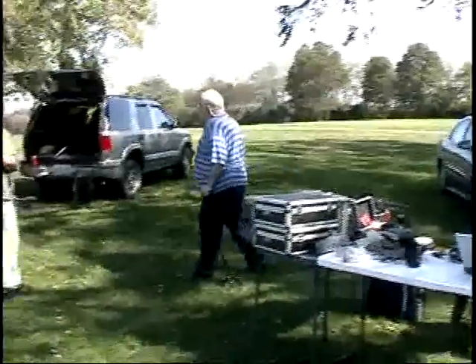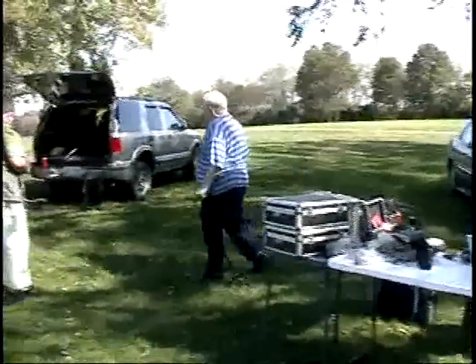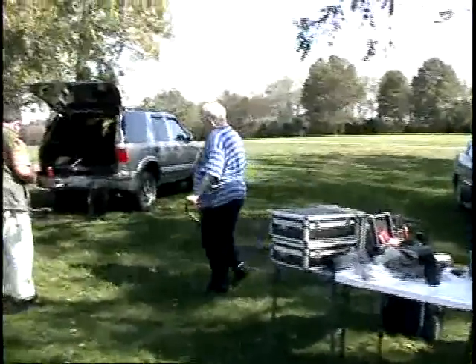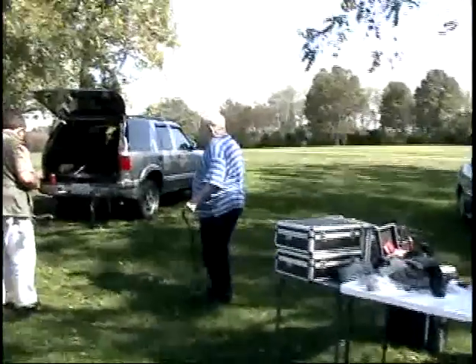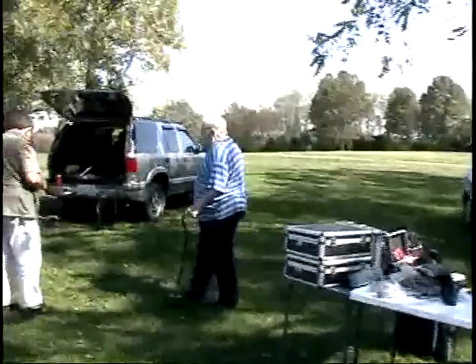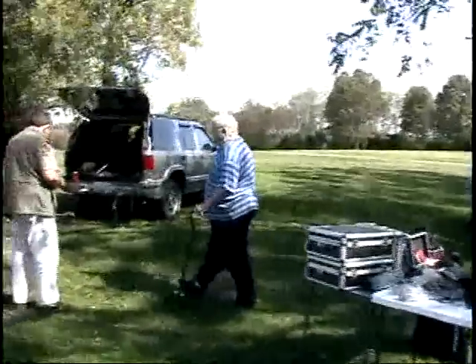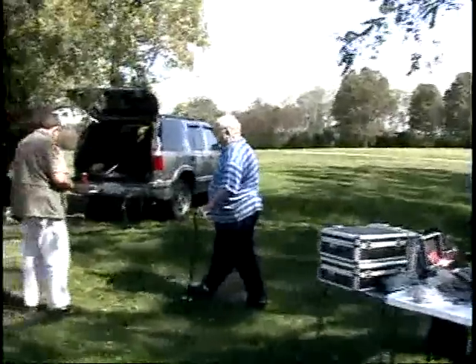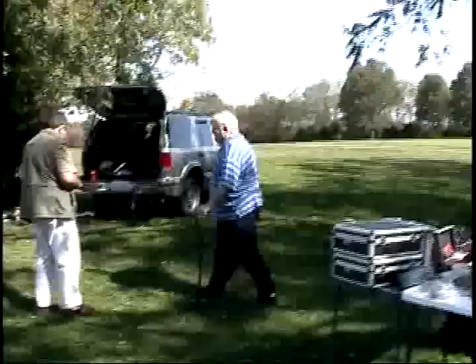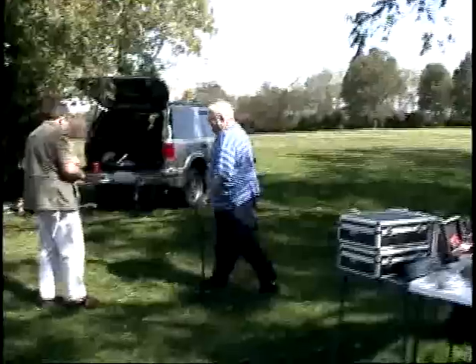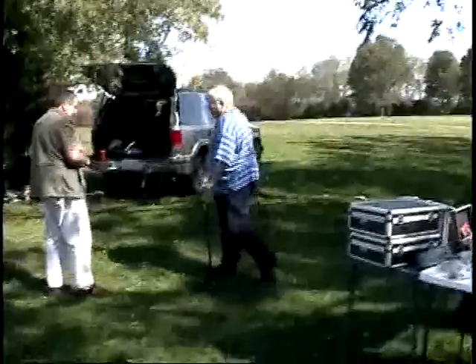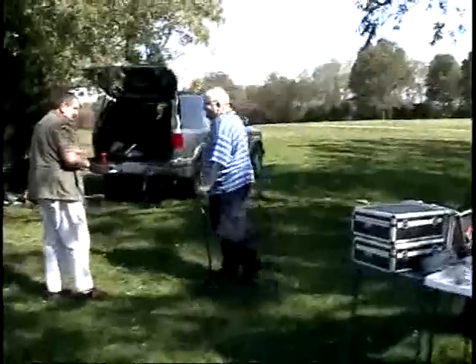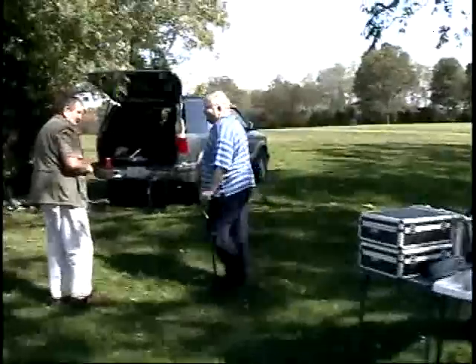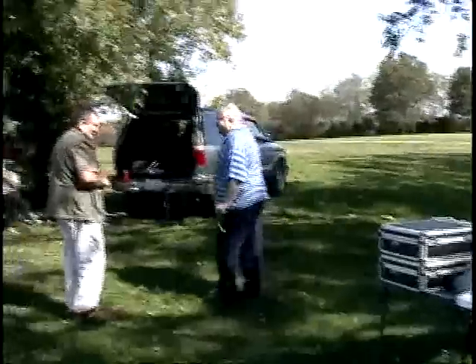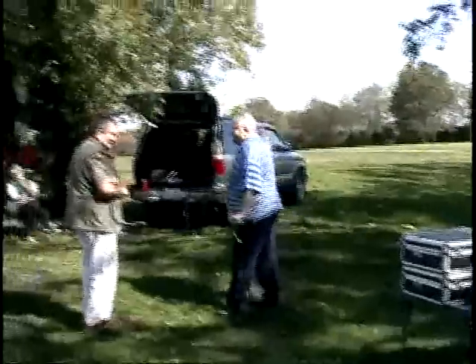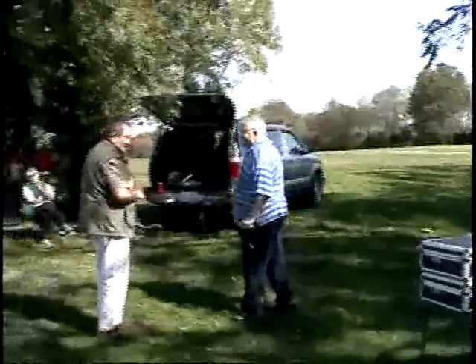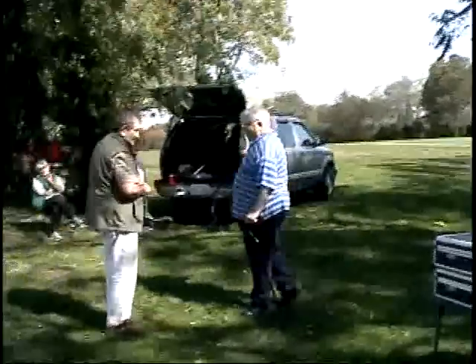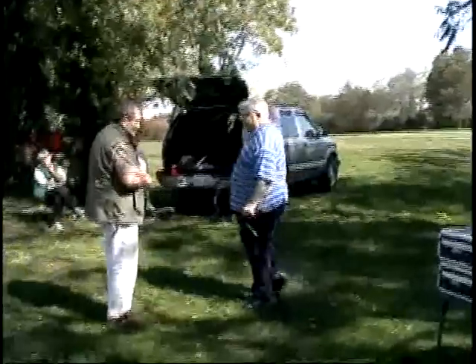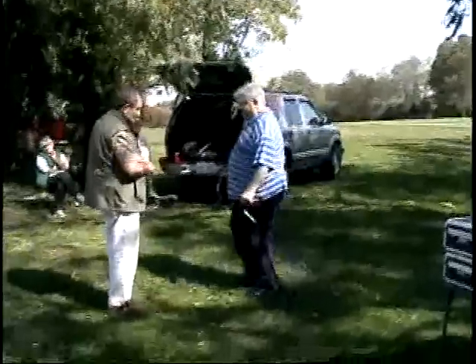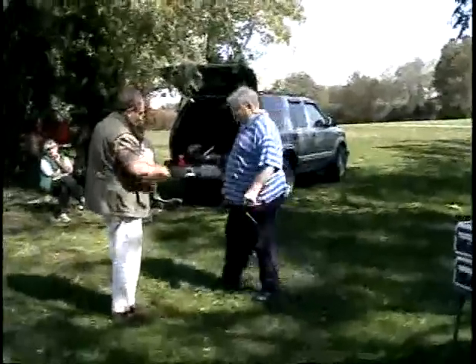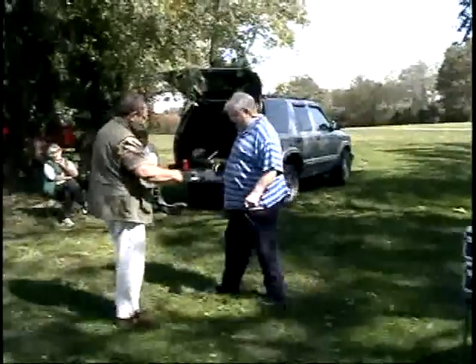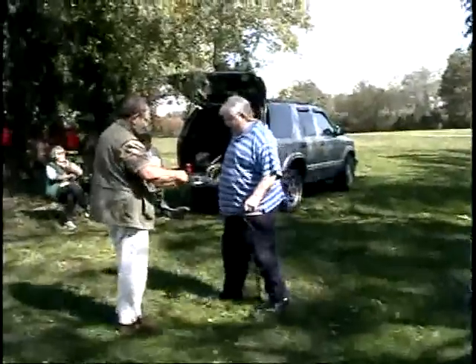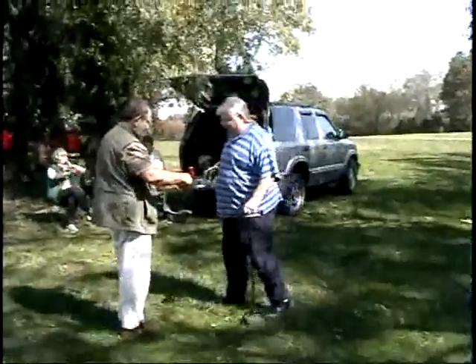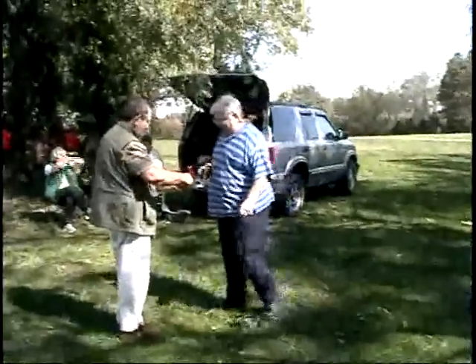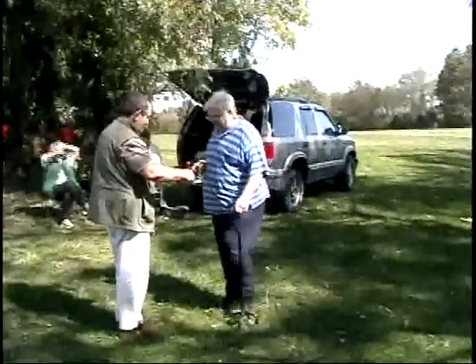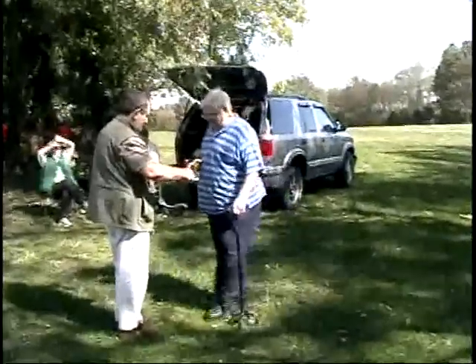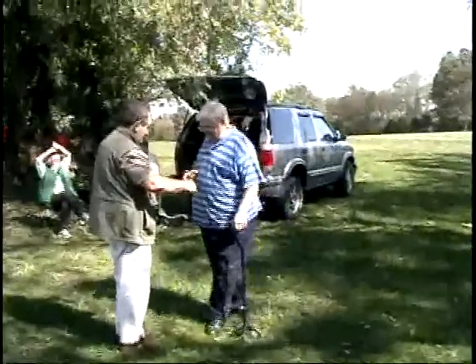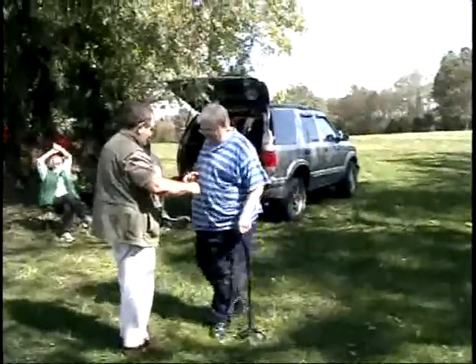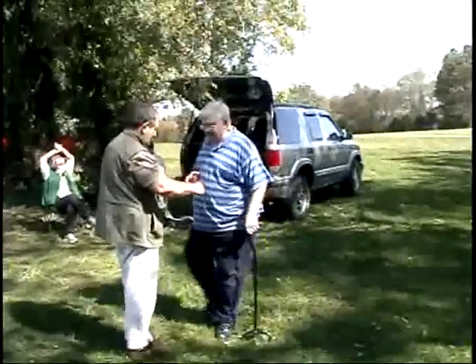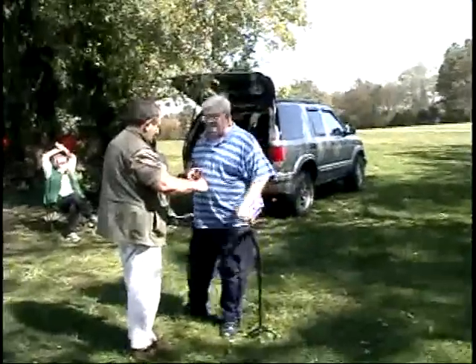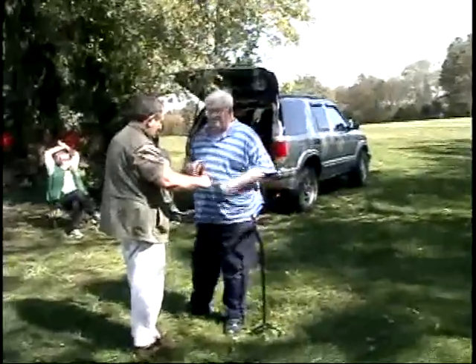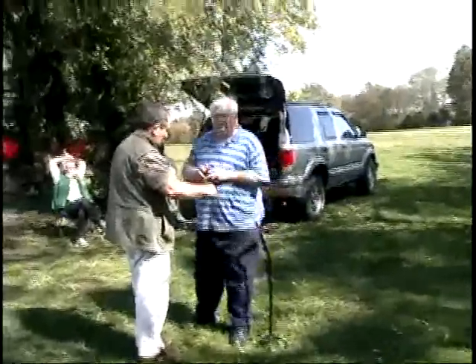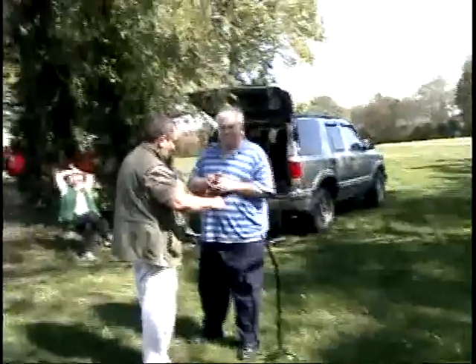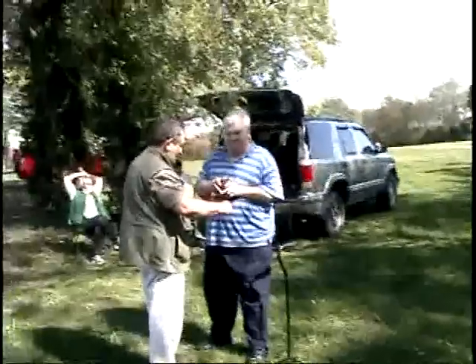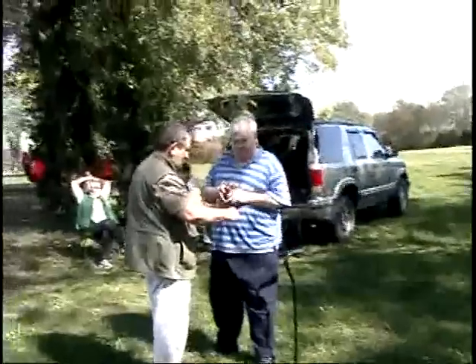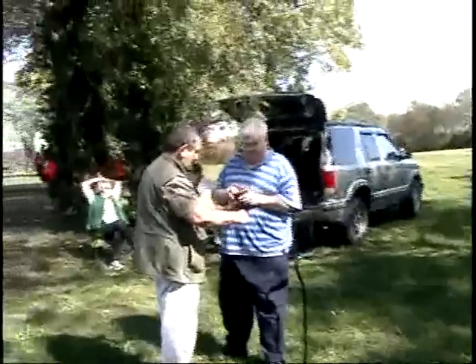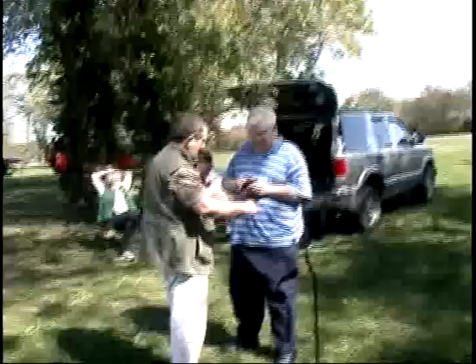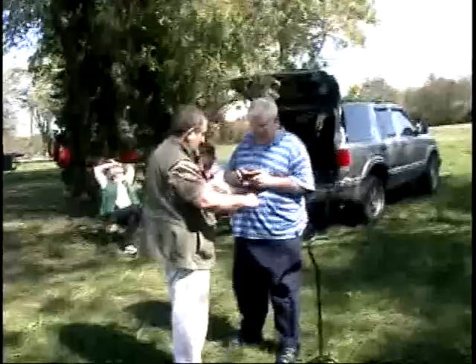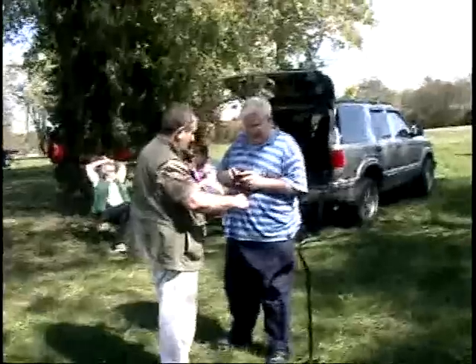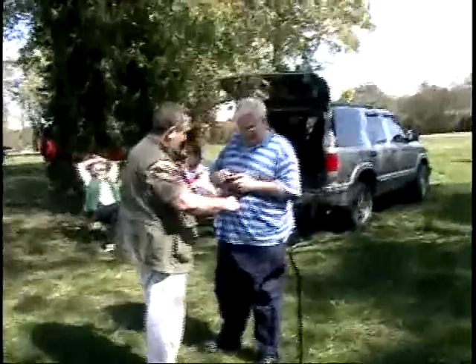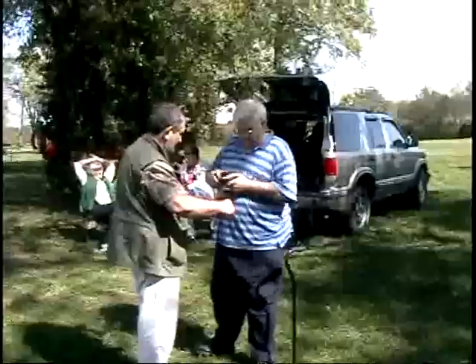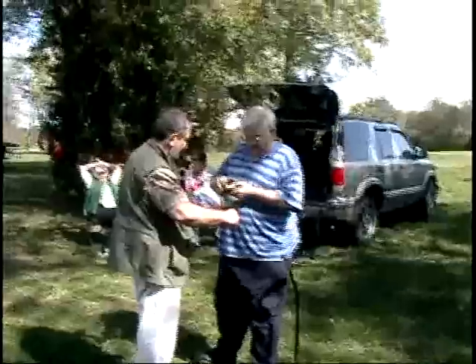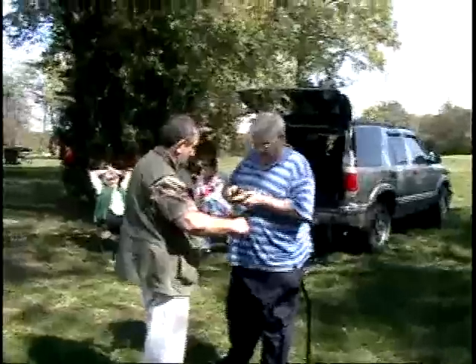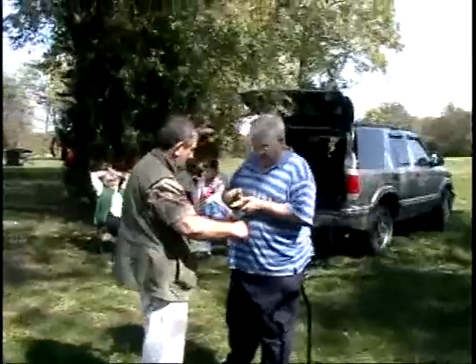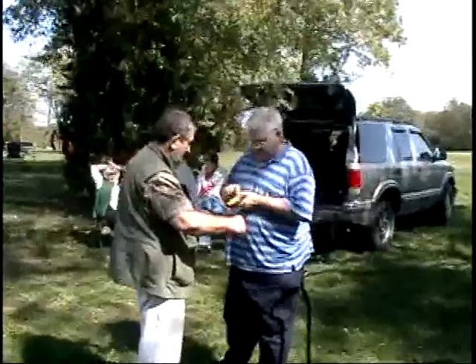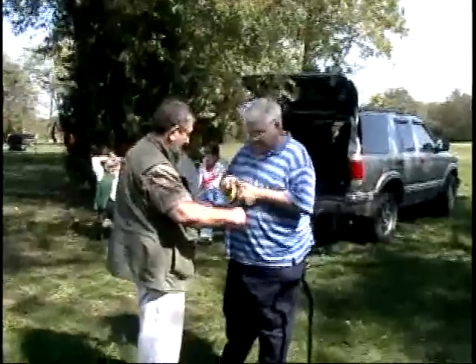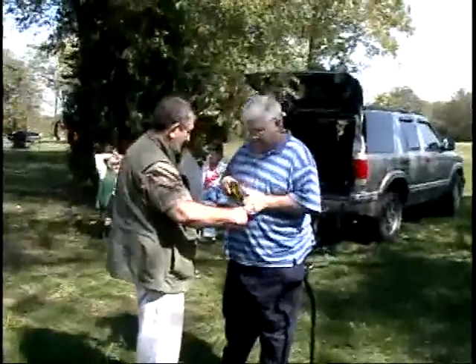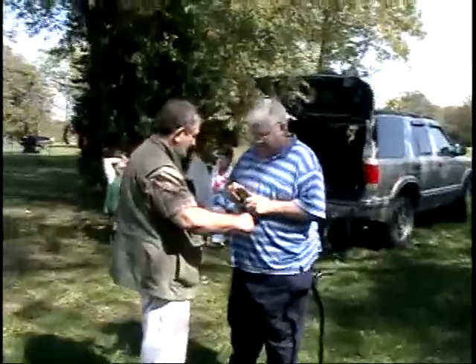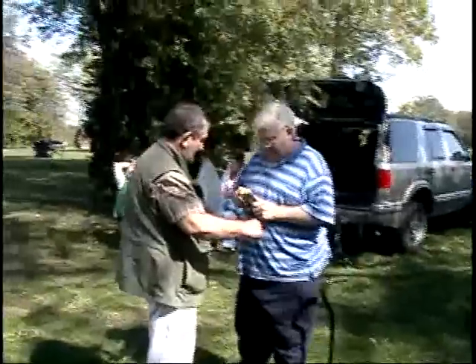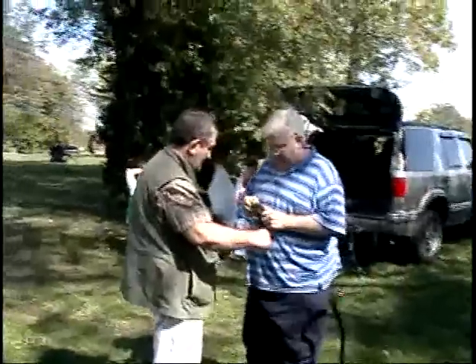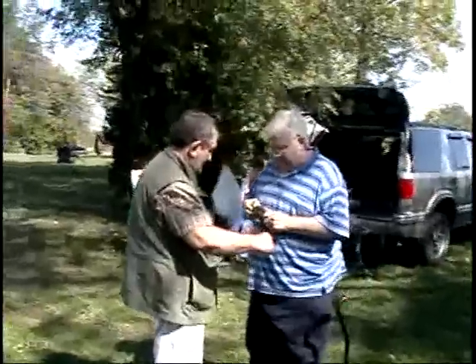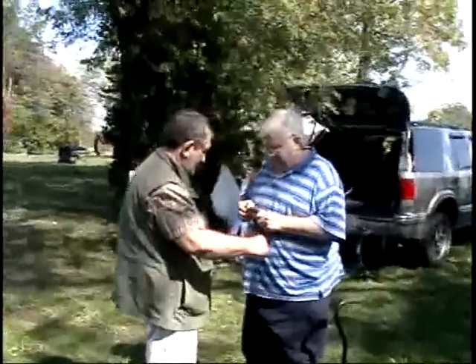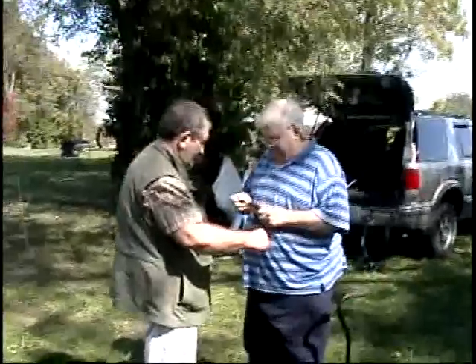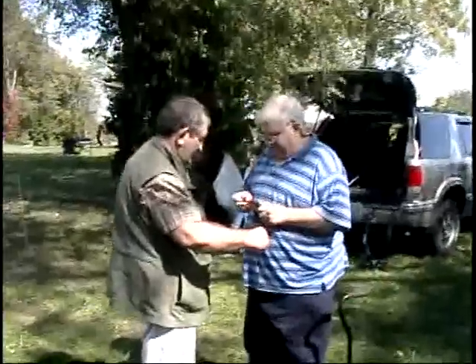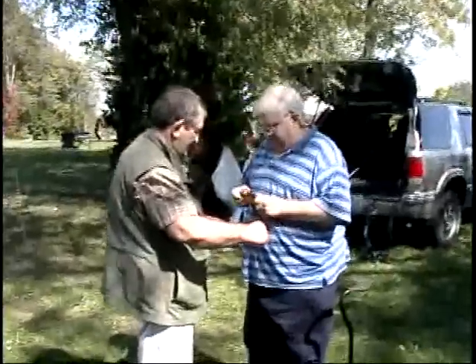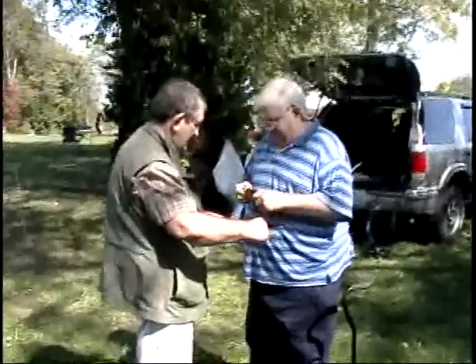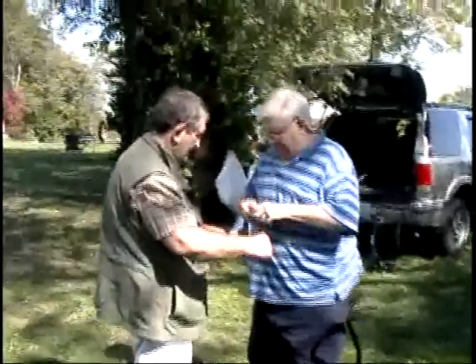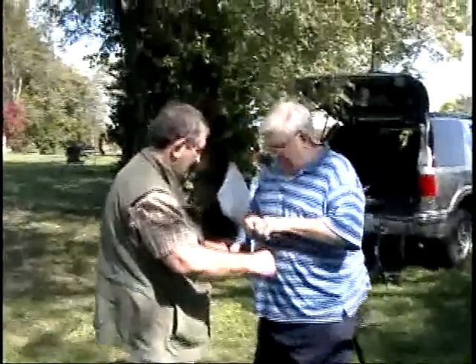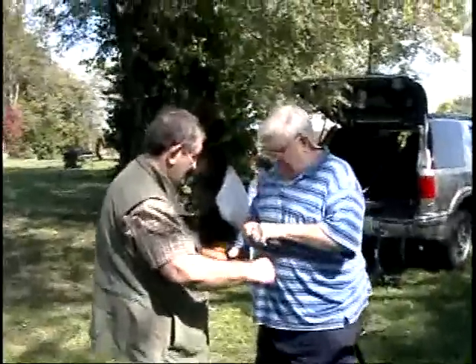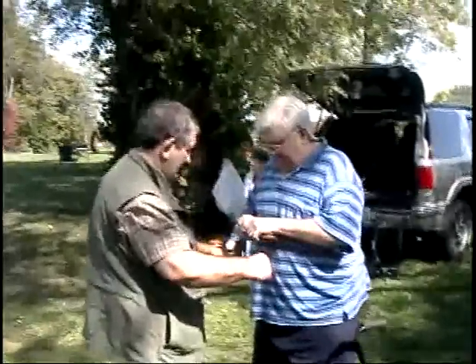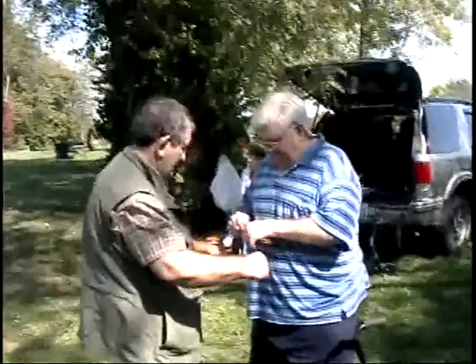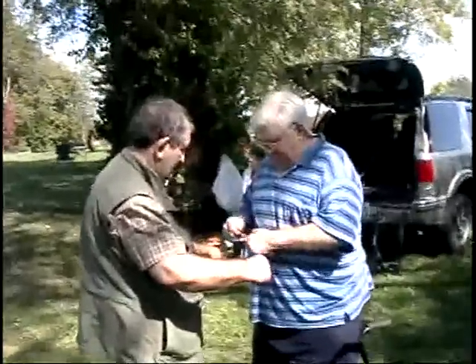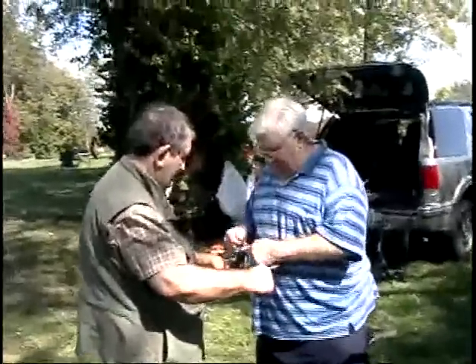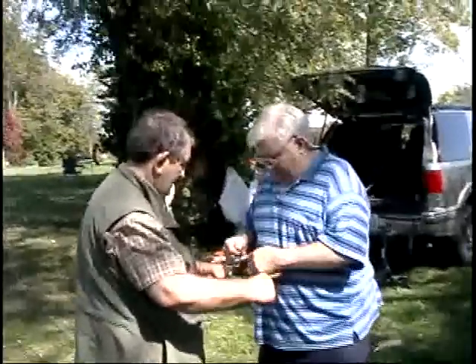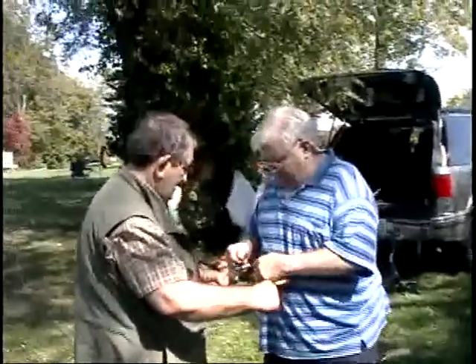All righty, we are at the Kentucky Horse Park in Lexington, Kentucky — KYQRP.